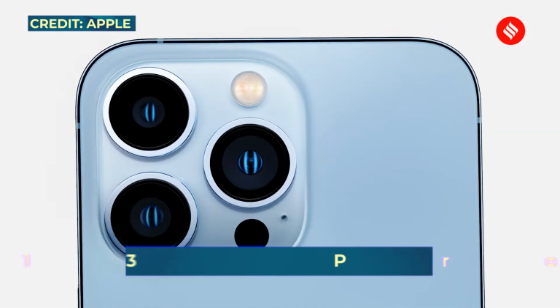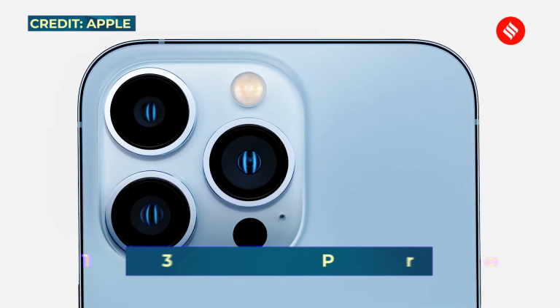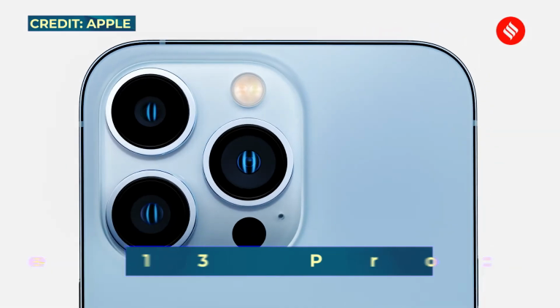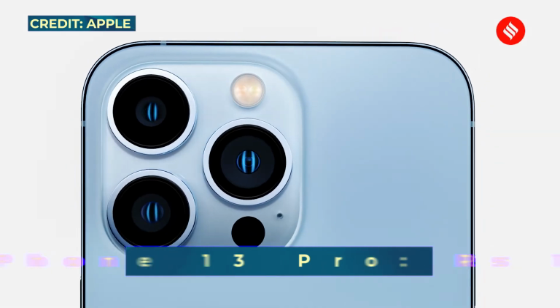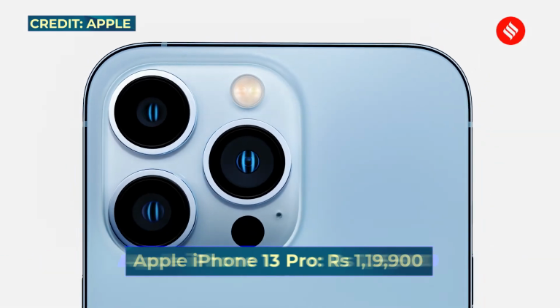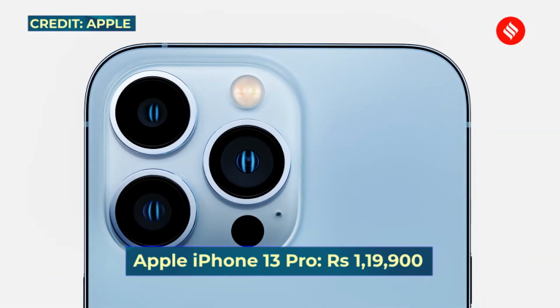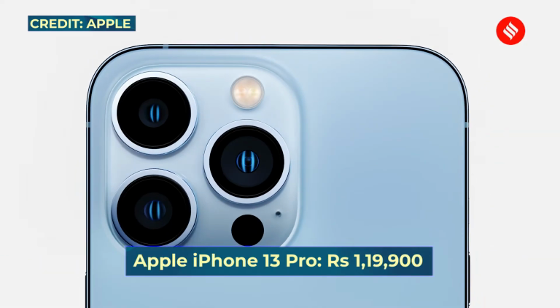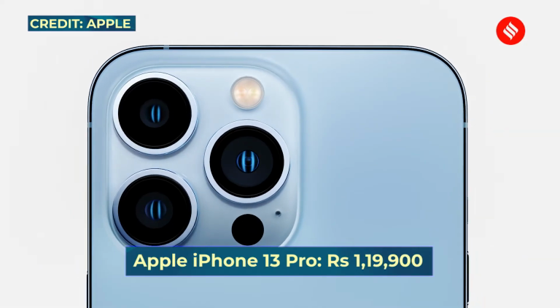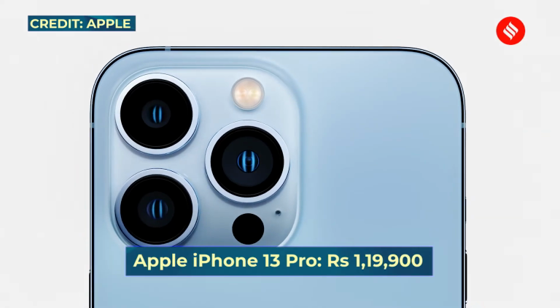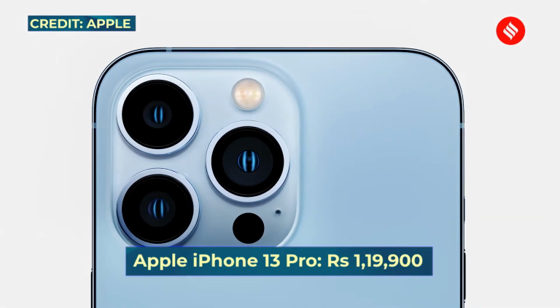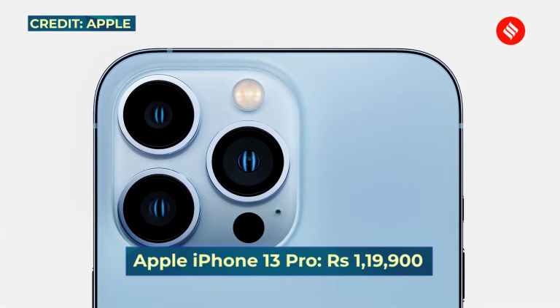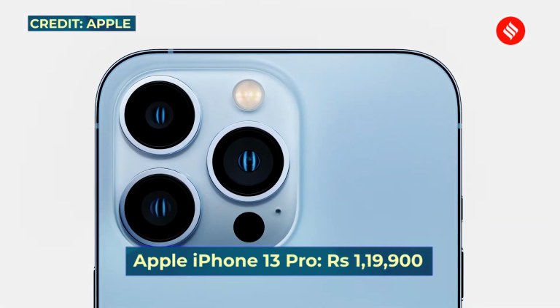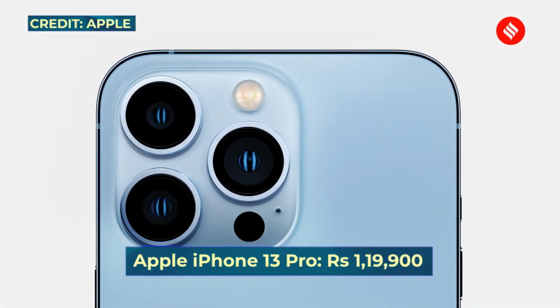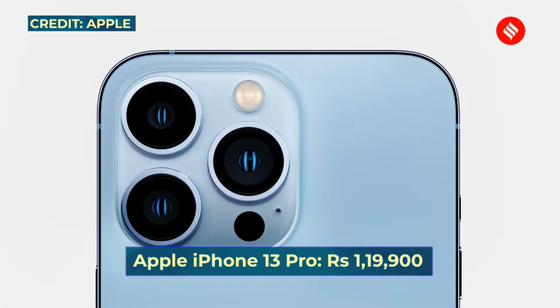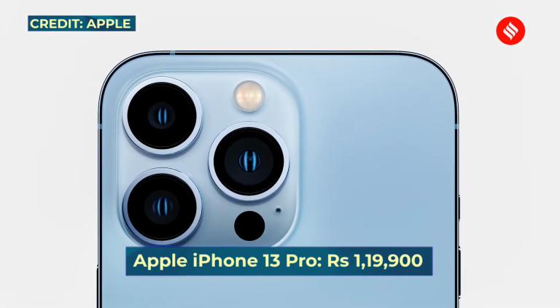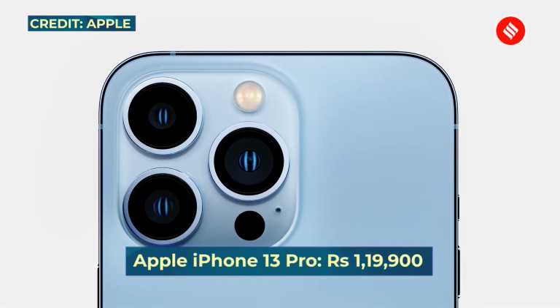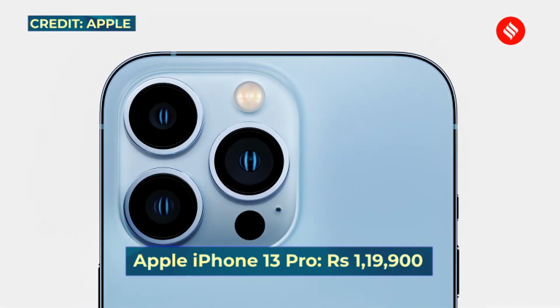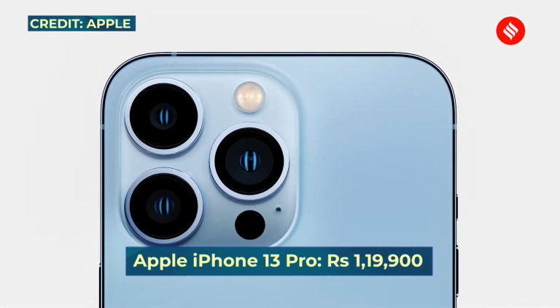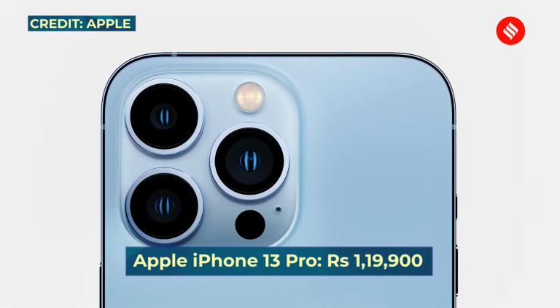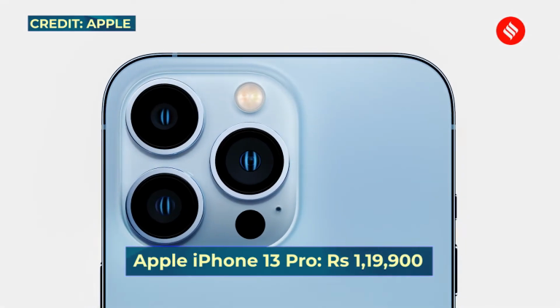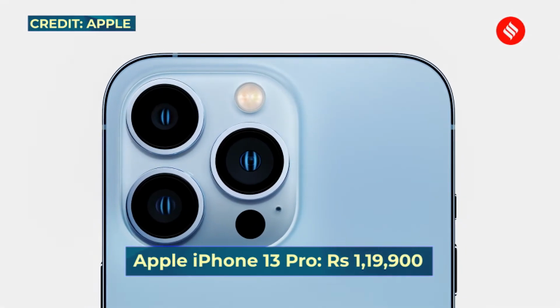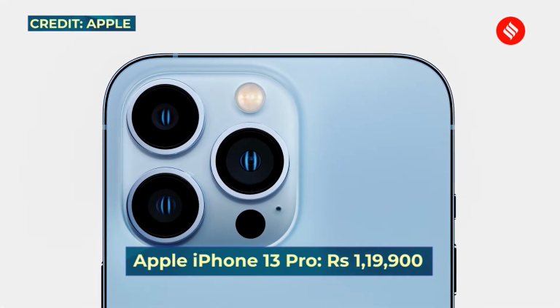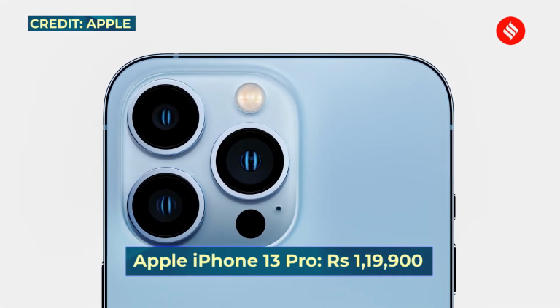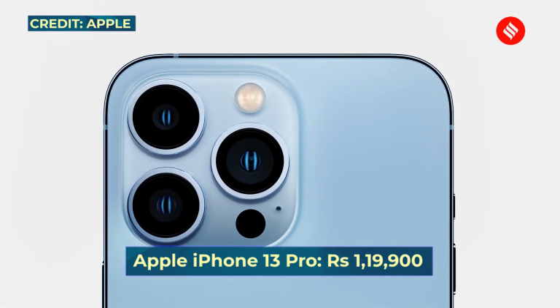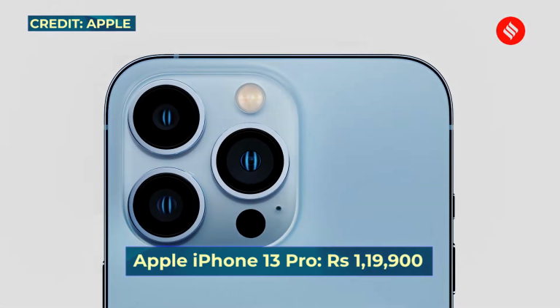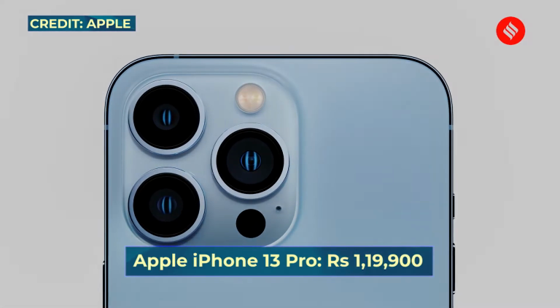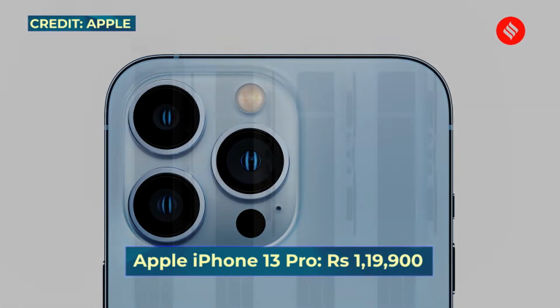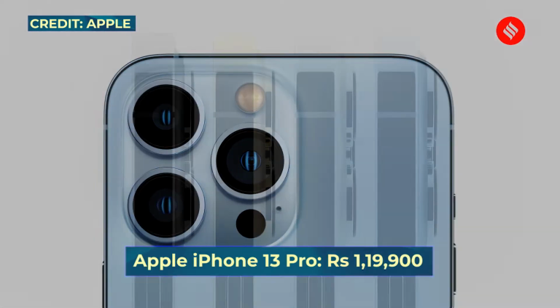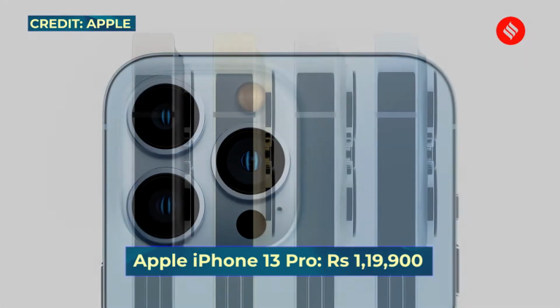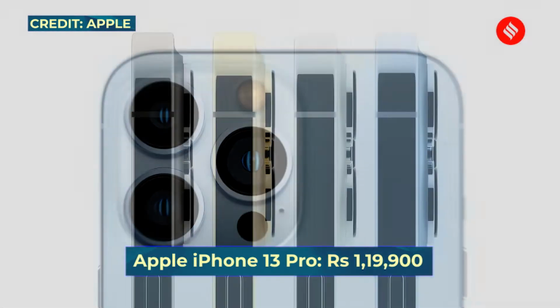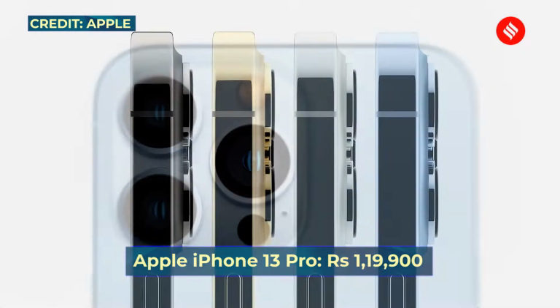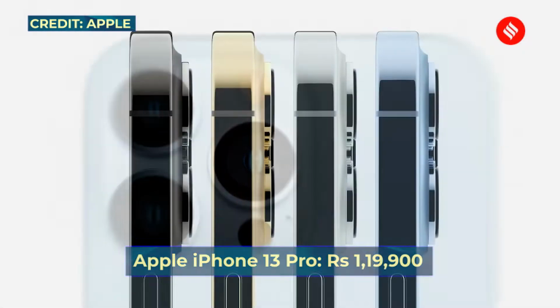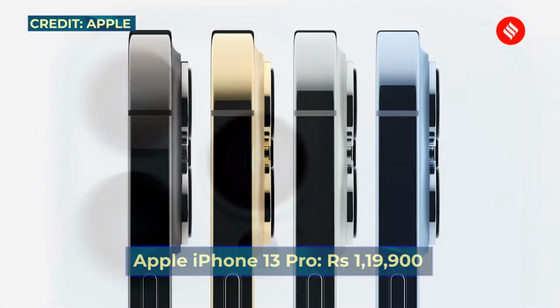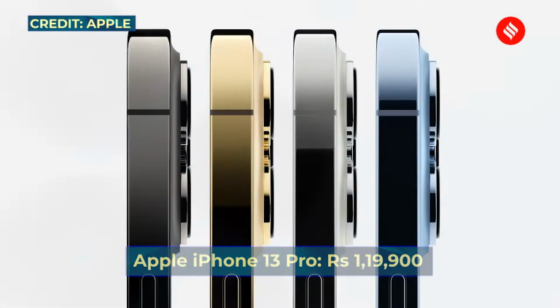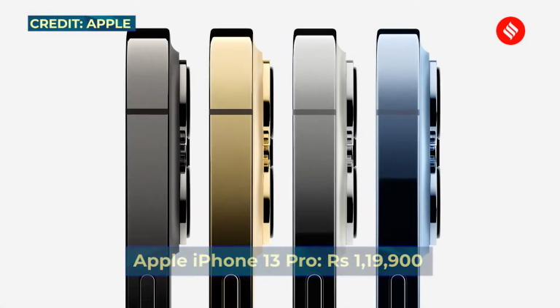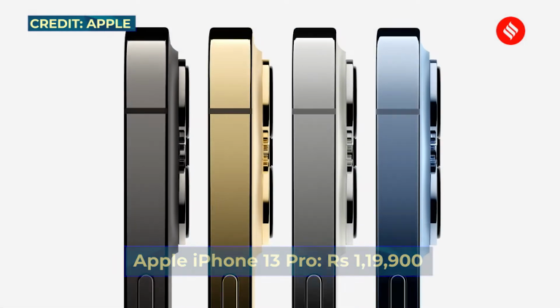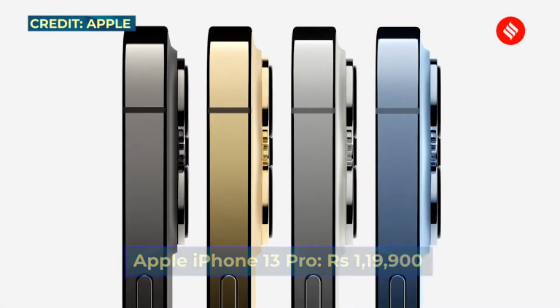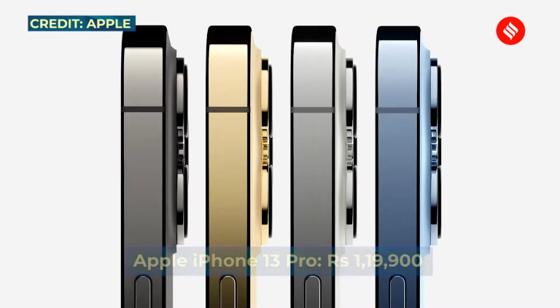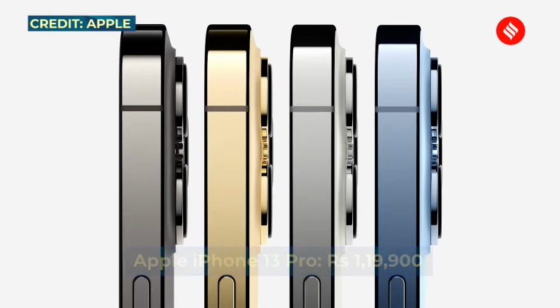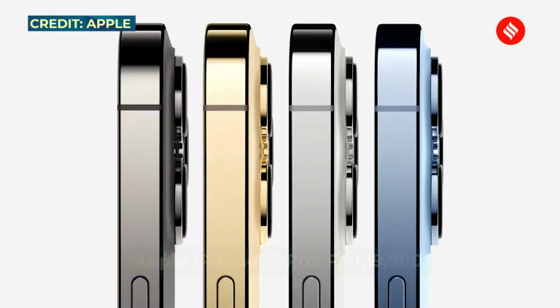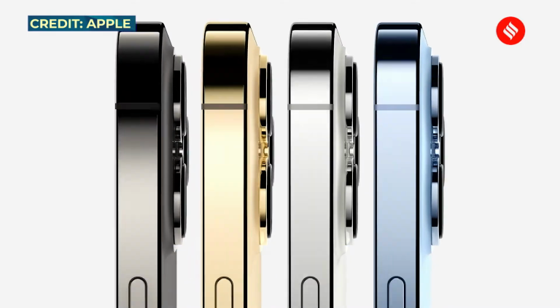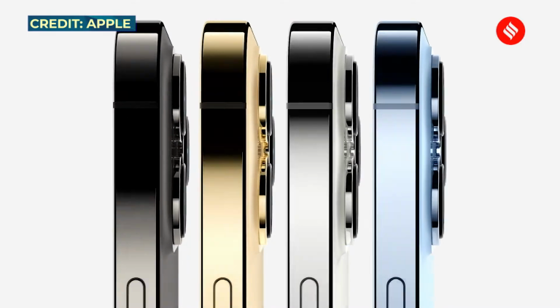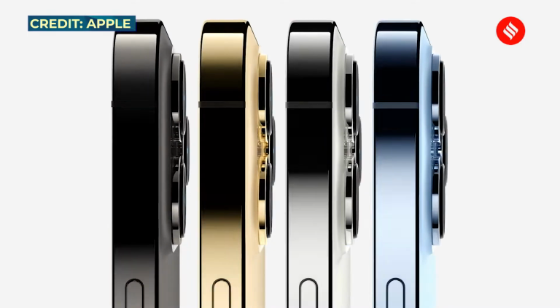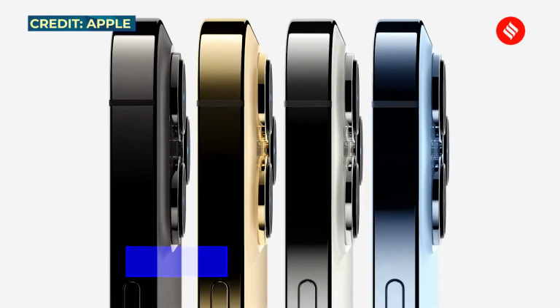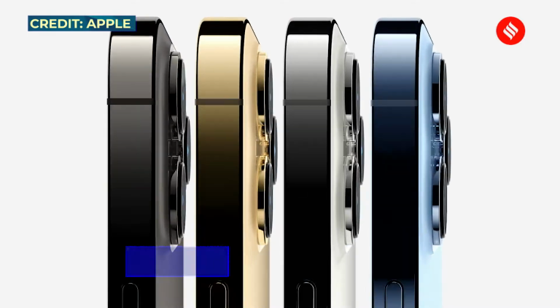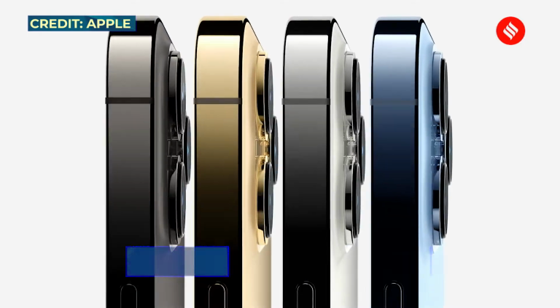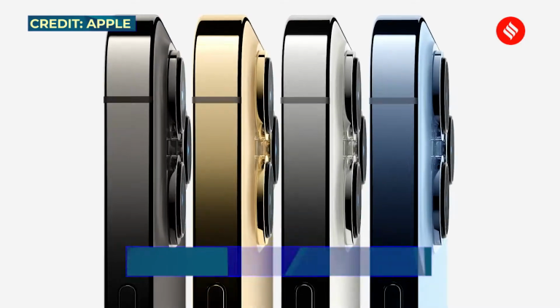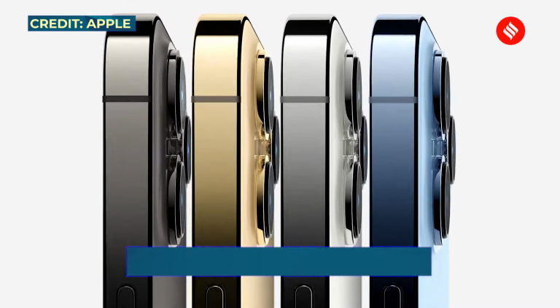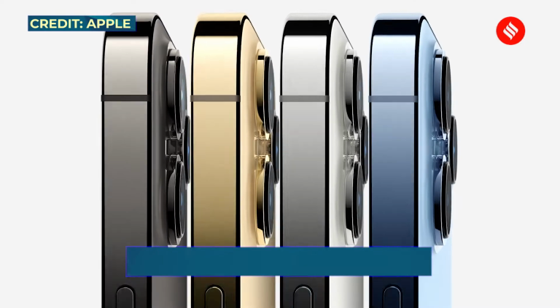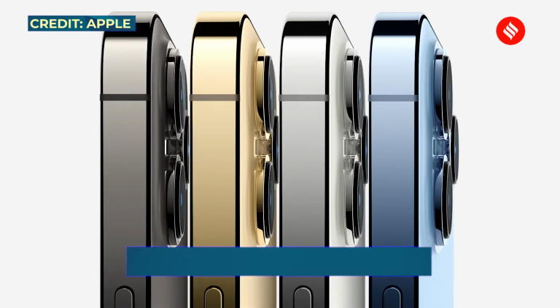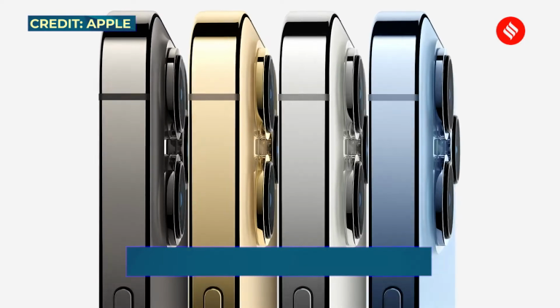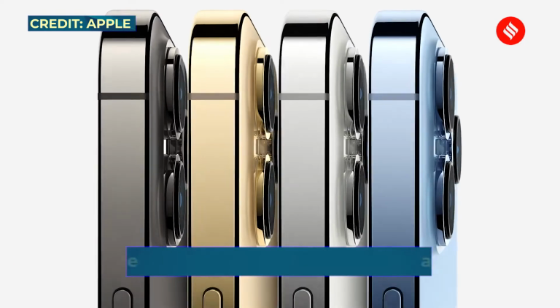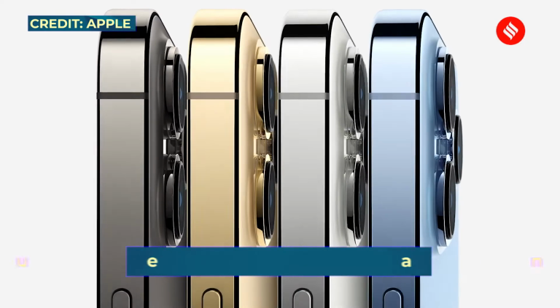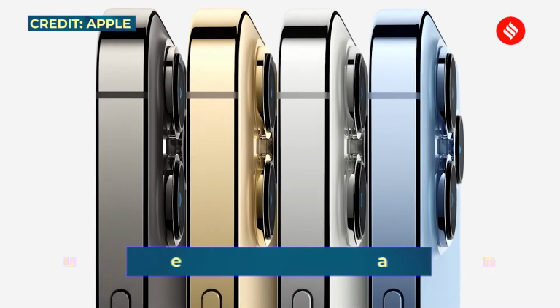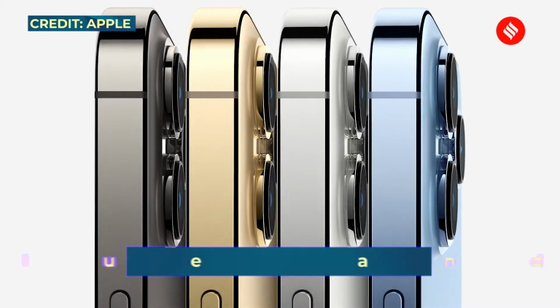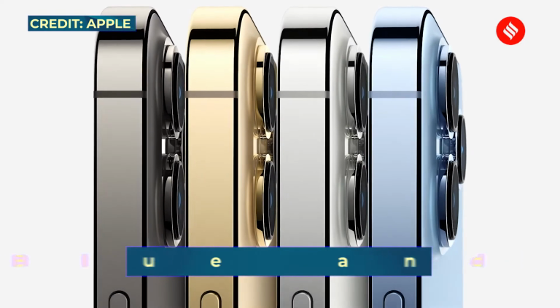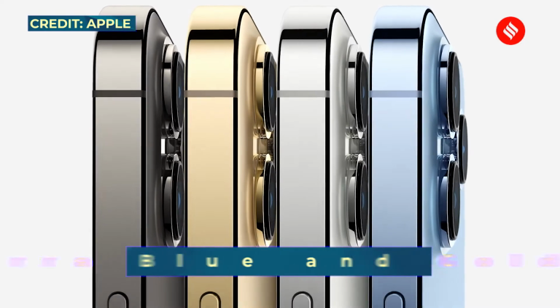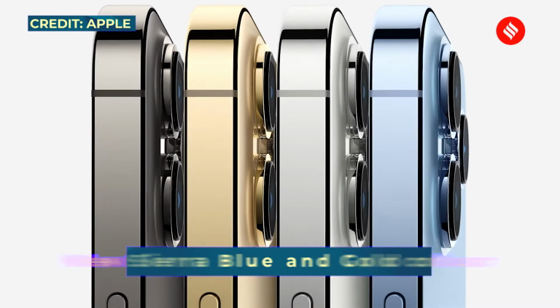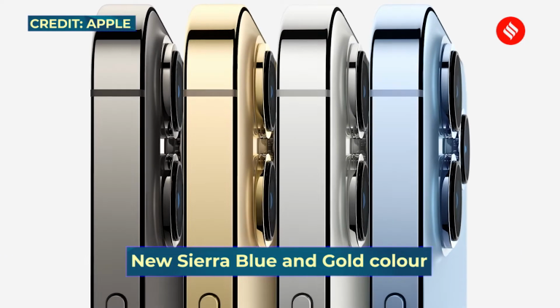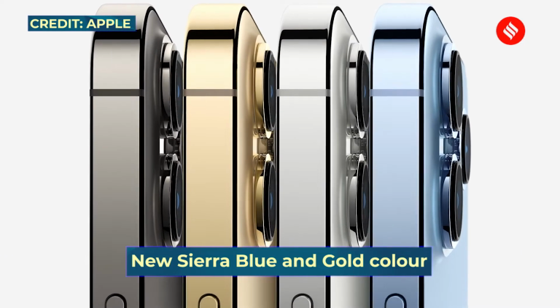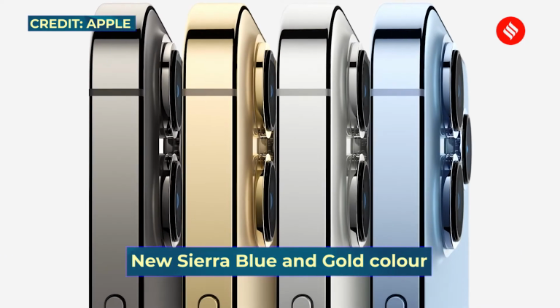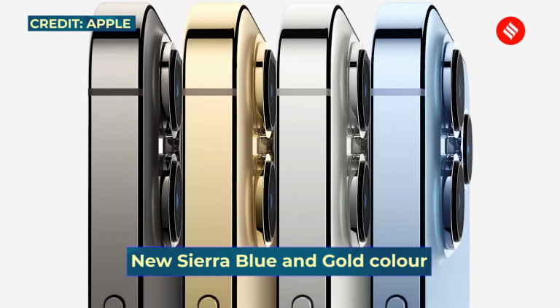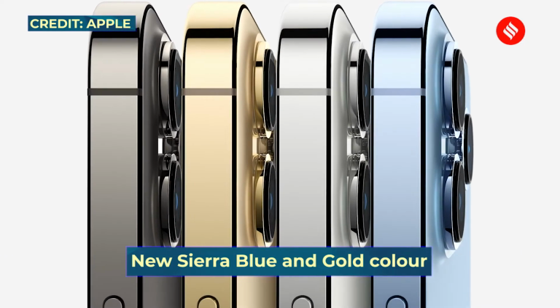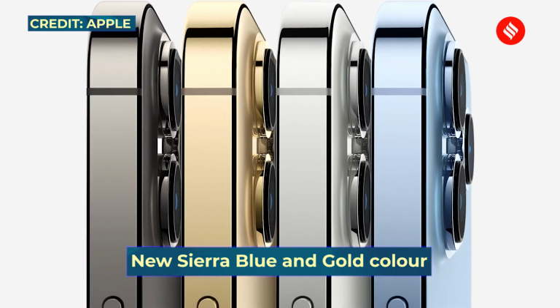The iPhone 13 Pro series comes in a stunning new gold and Sierra Blue color option, in addition to graphite and silver.